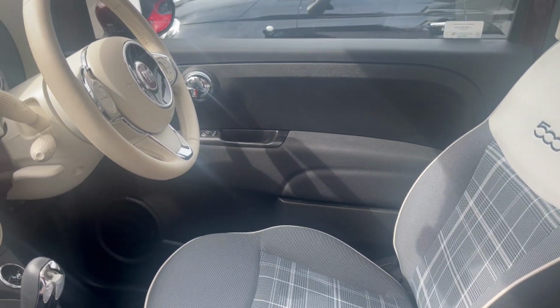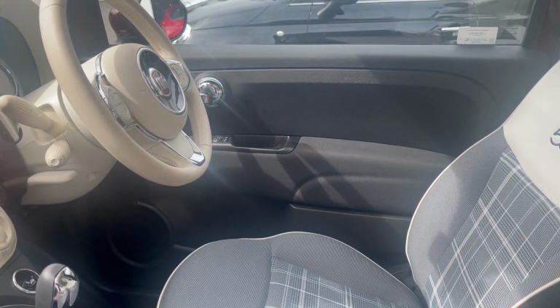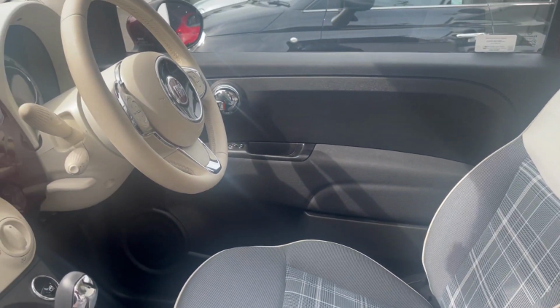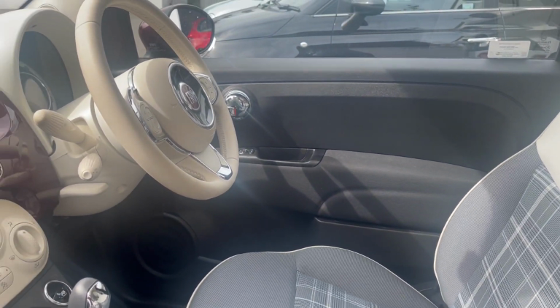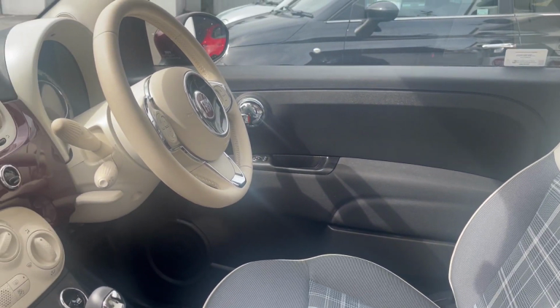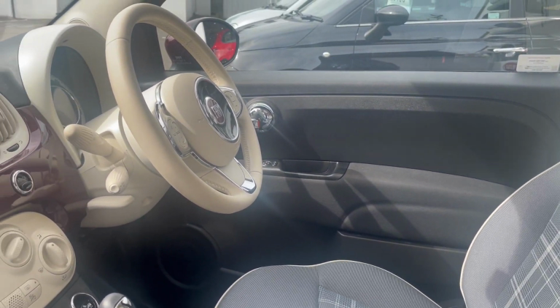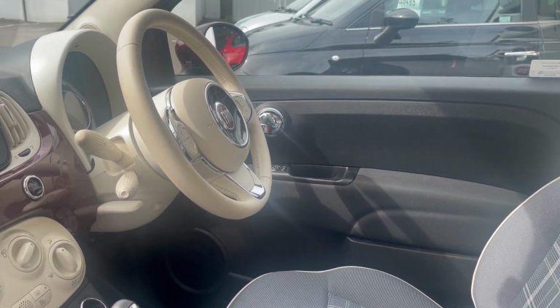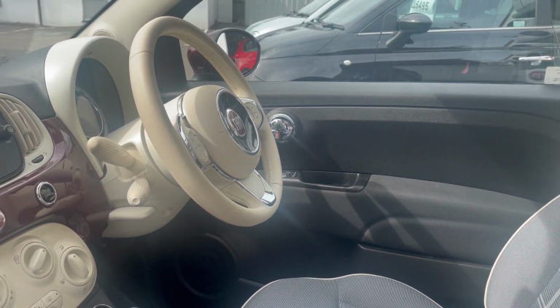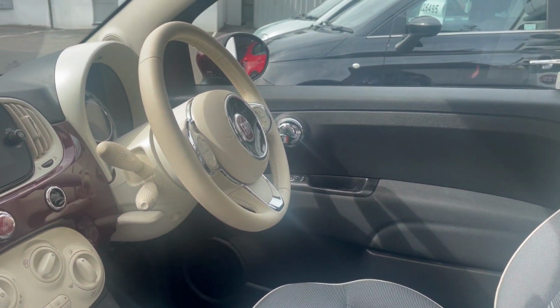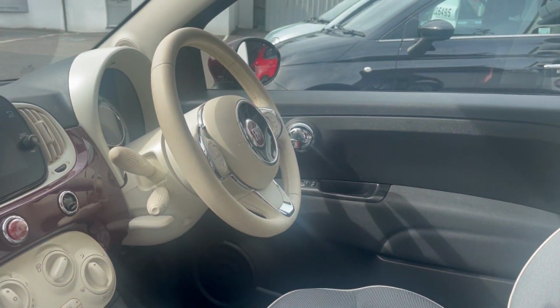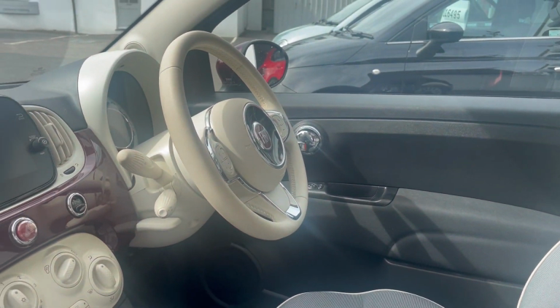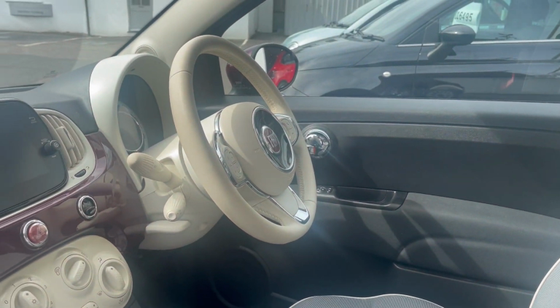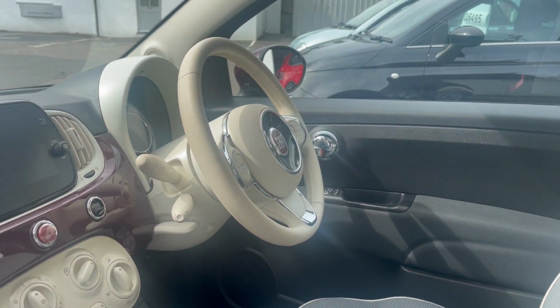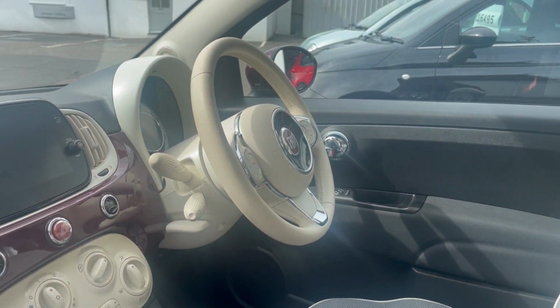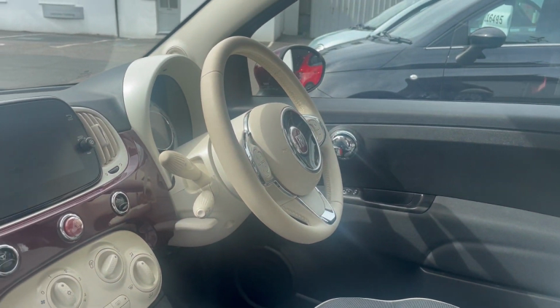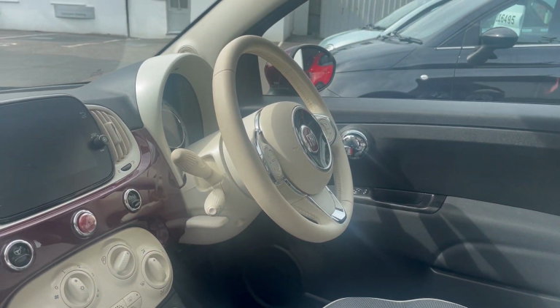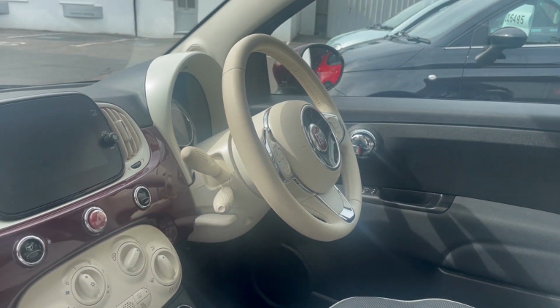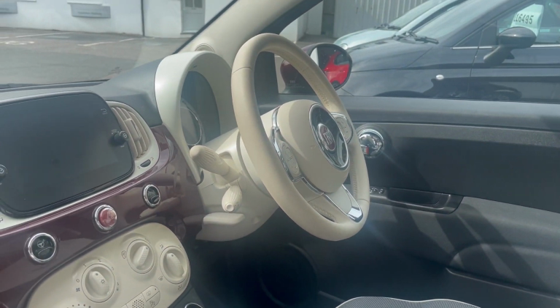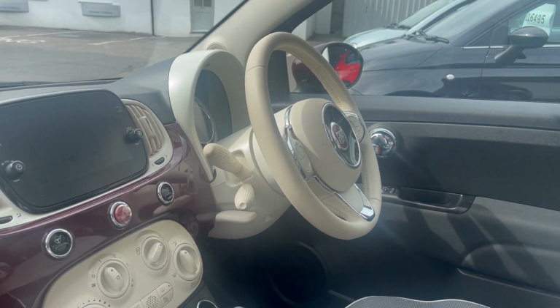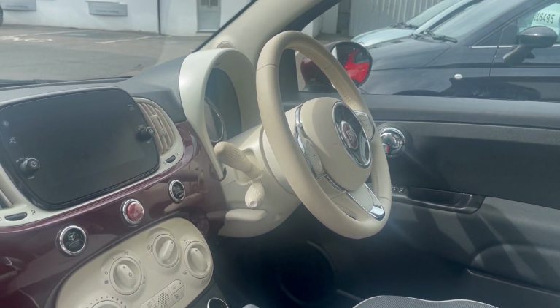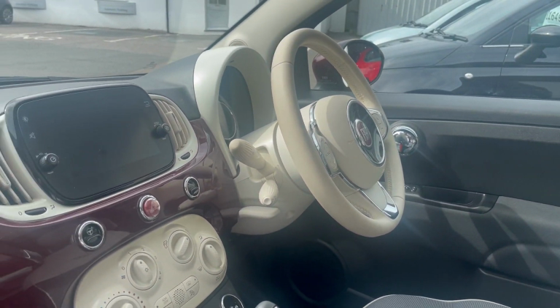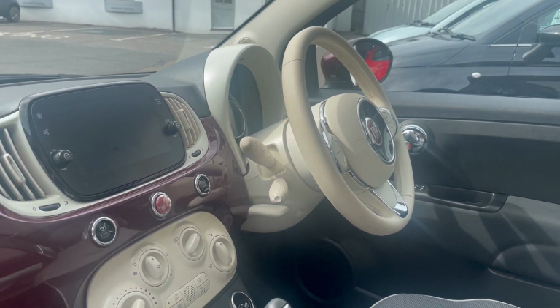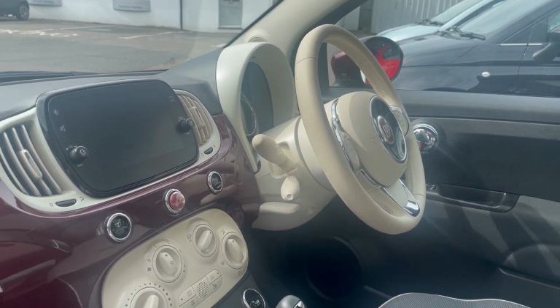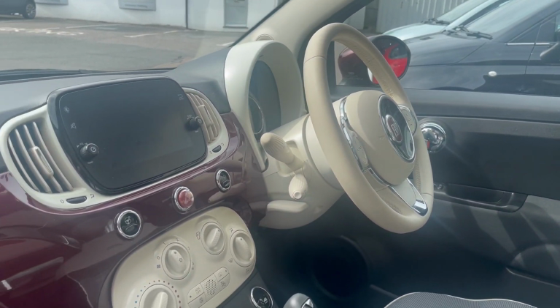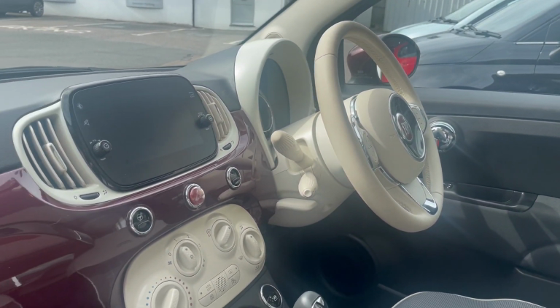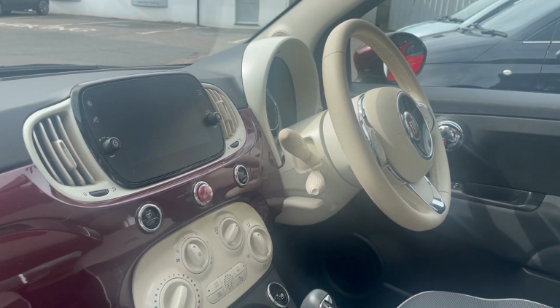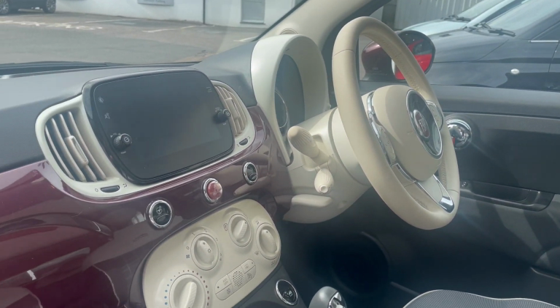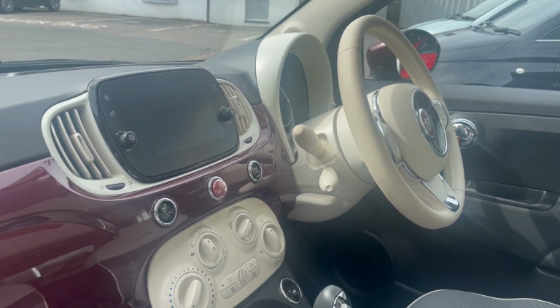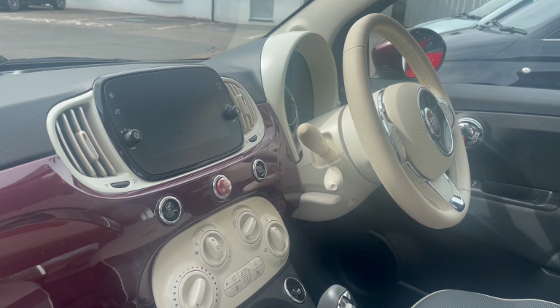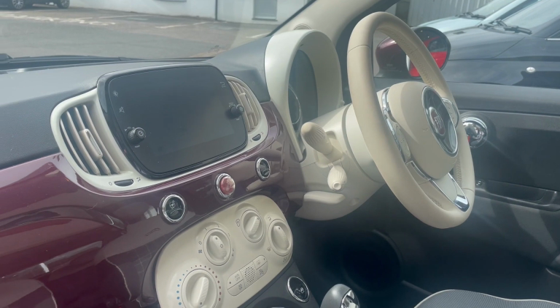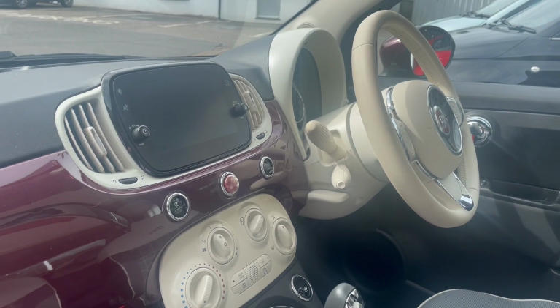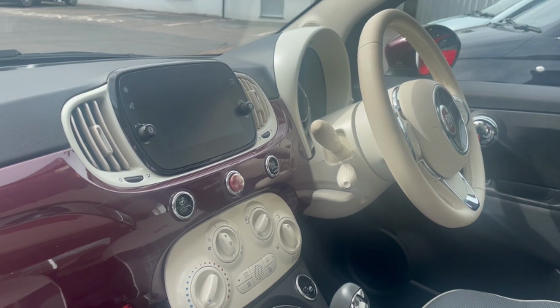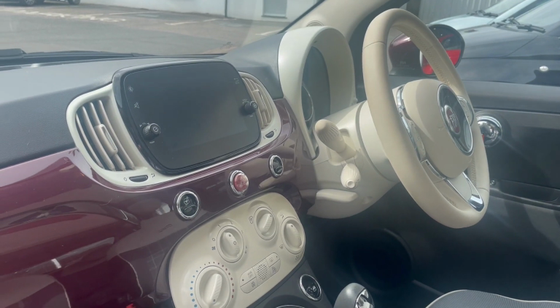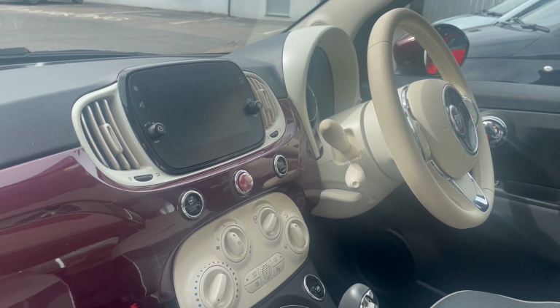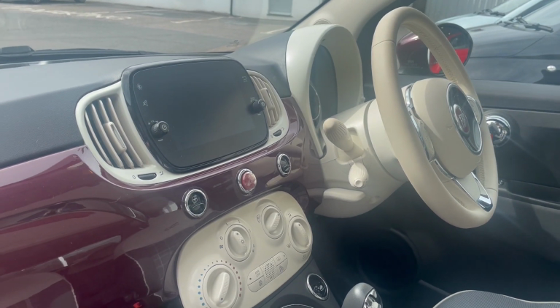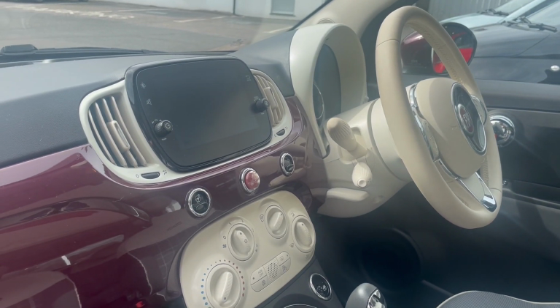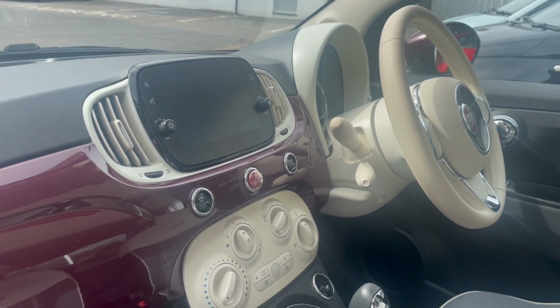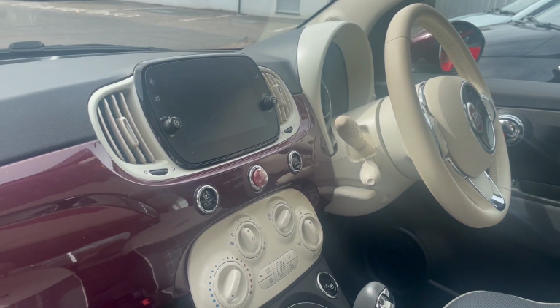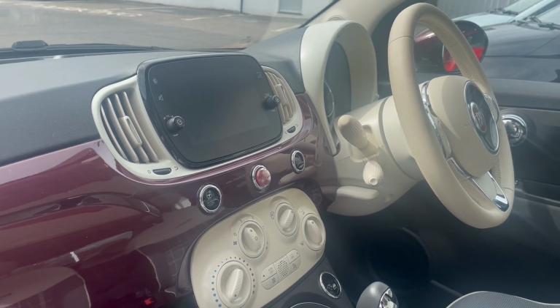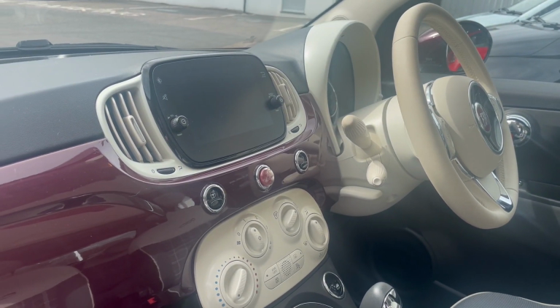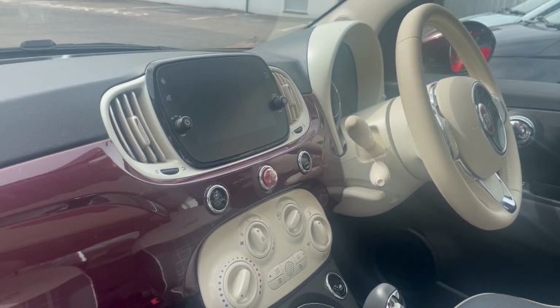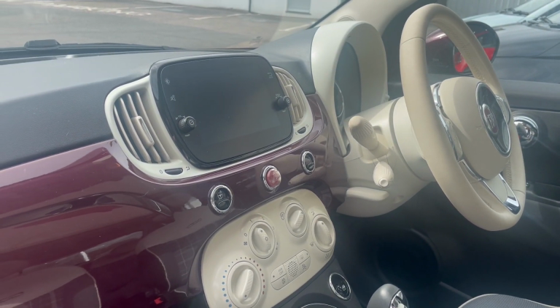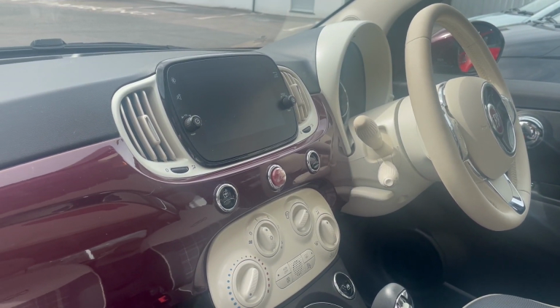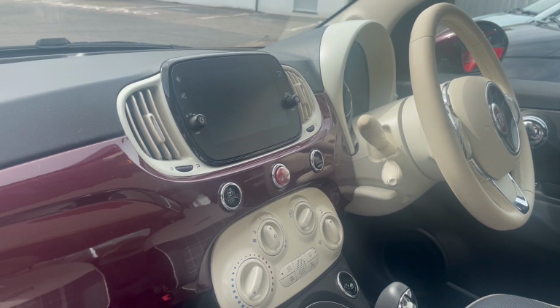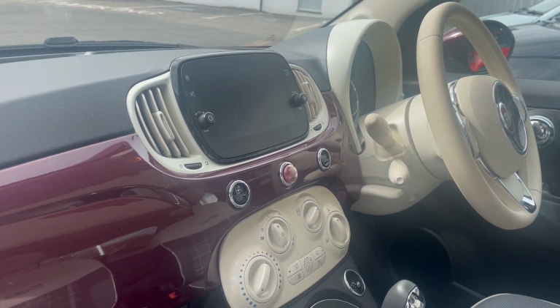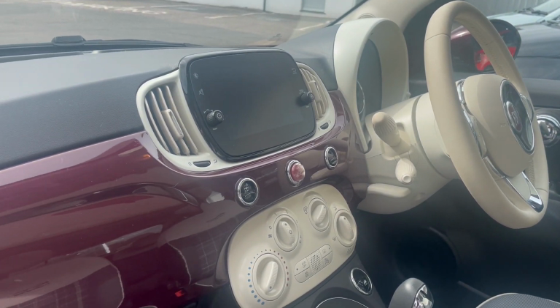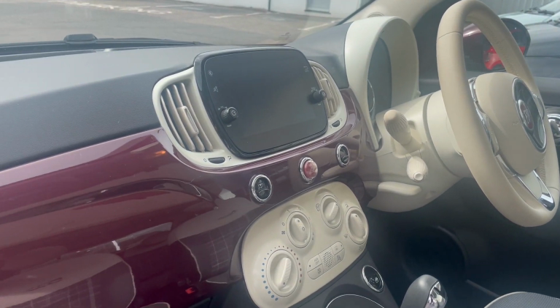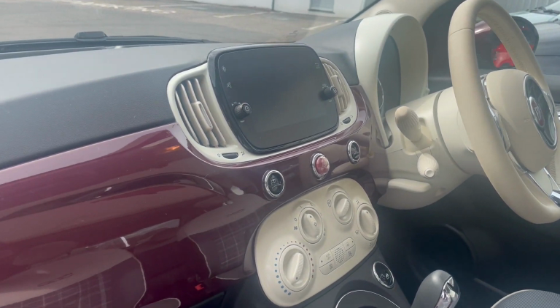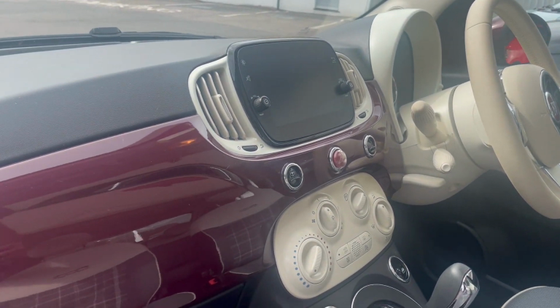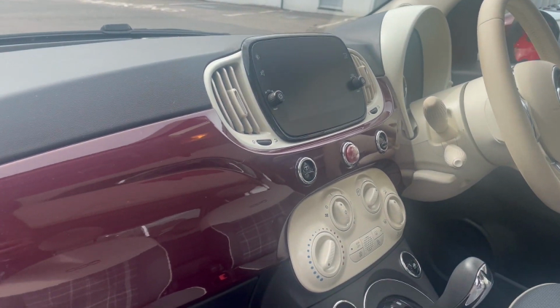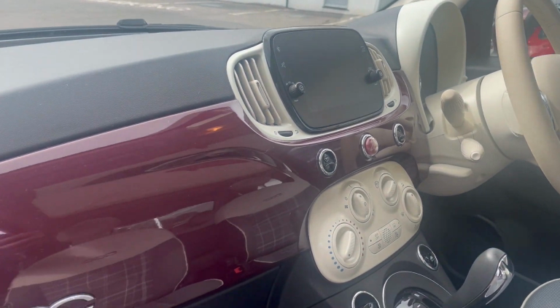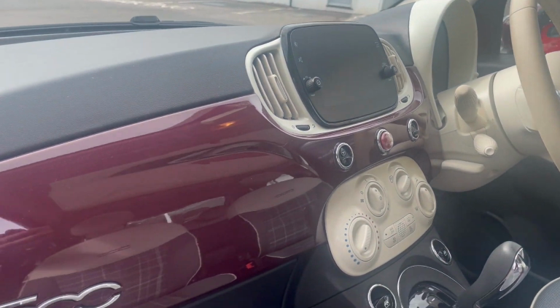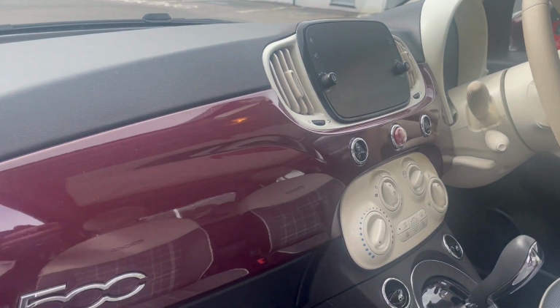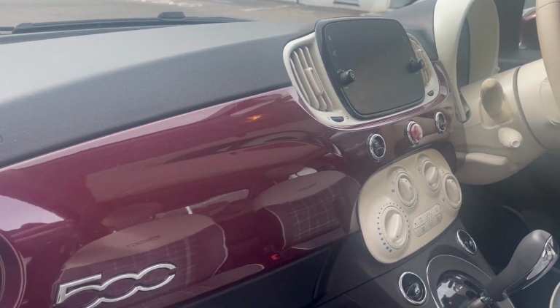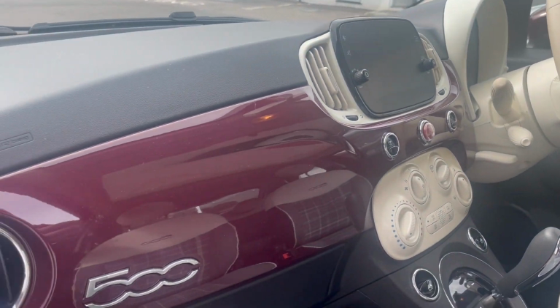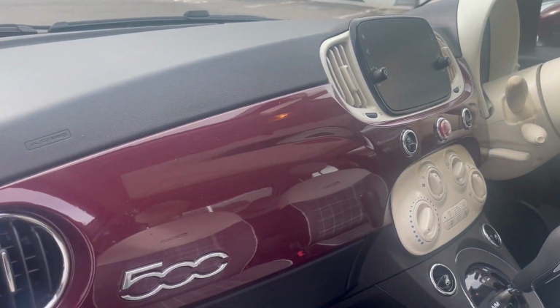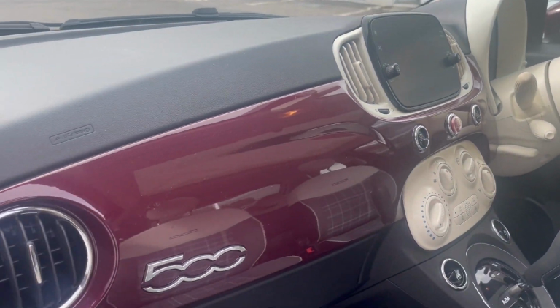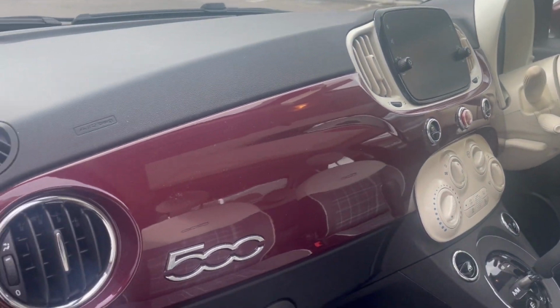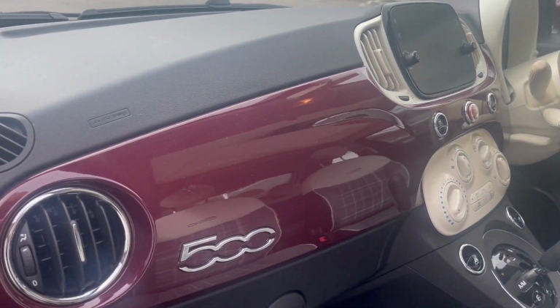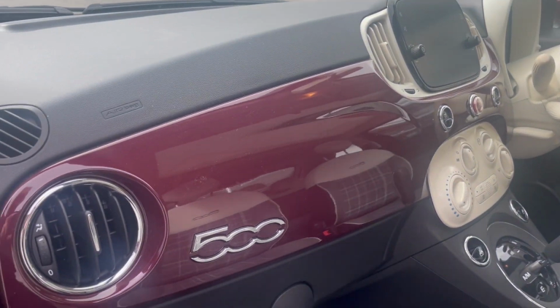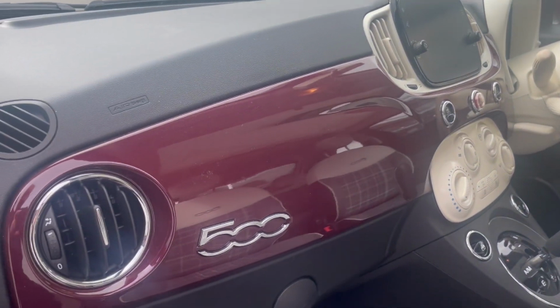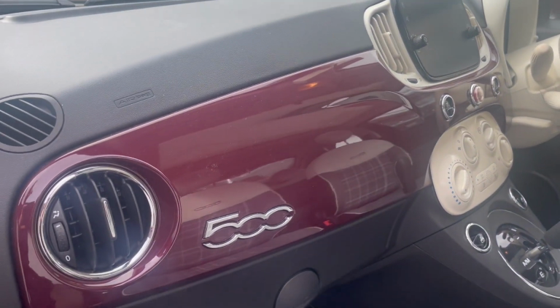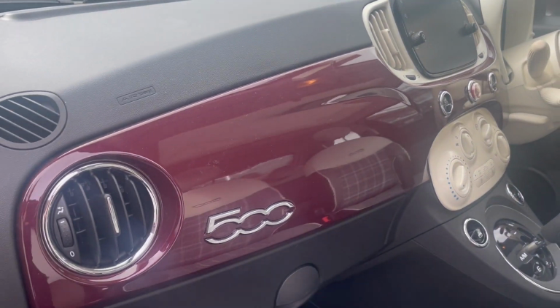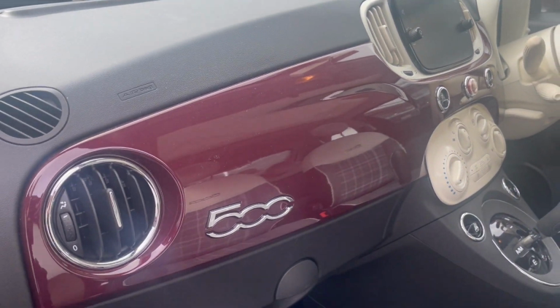All looking great from this side, with the latest larger infotainment screen there and colour key dashboard.